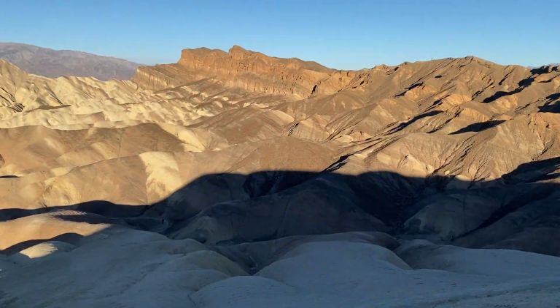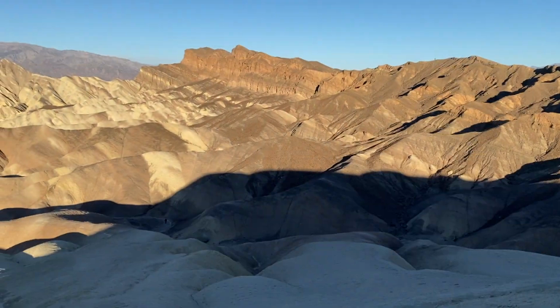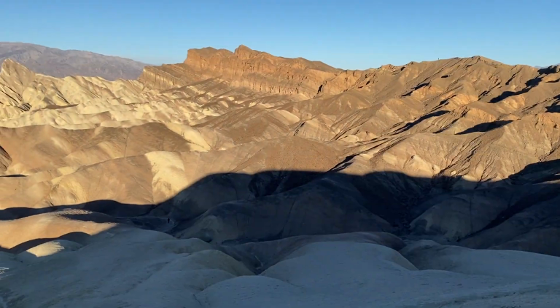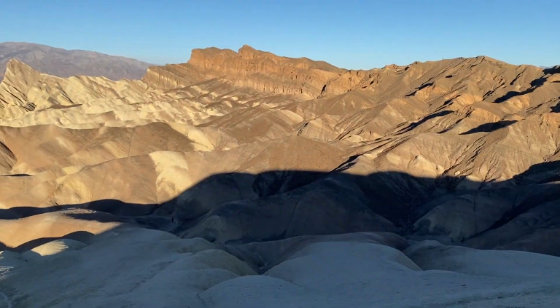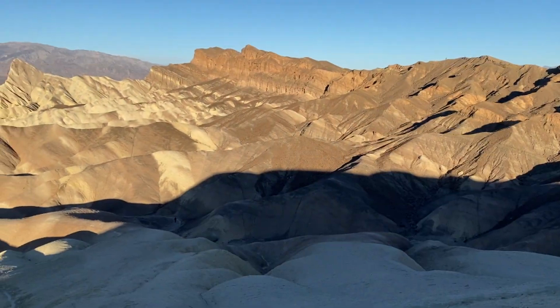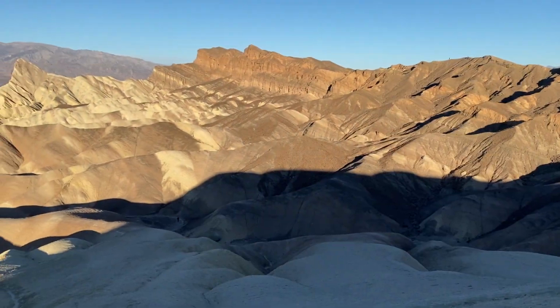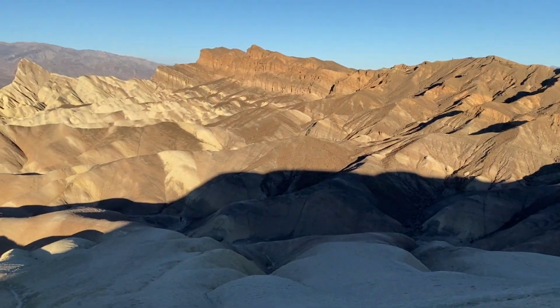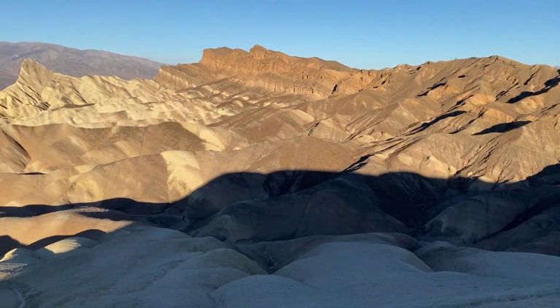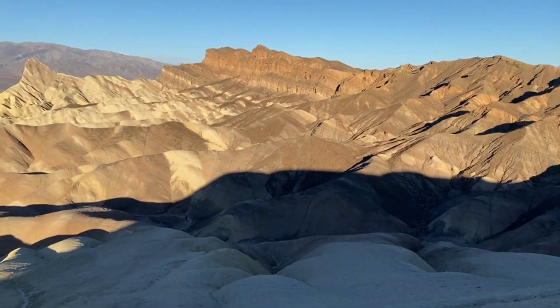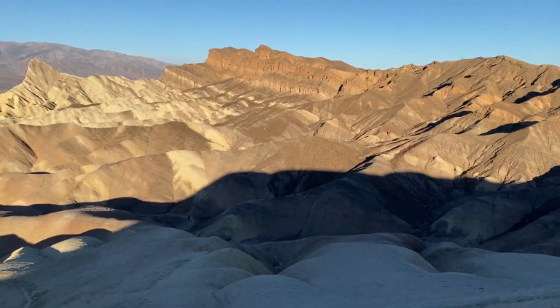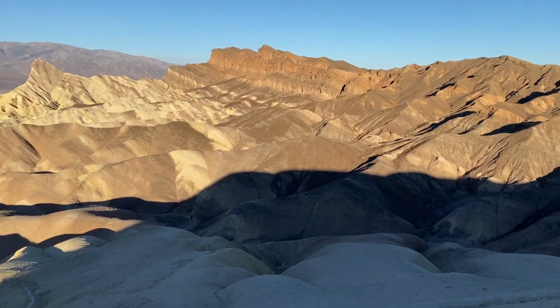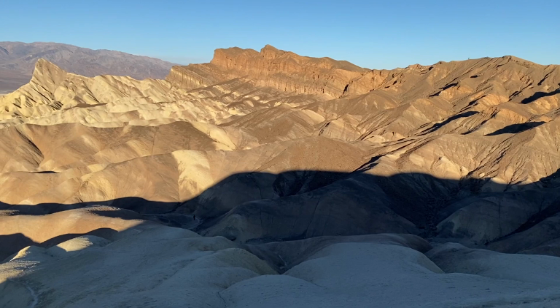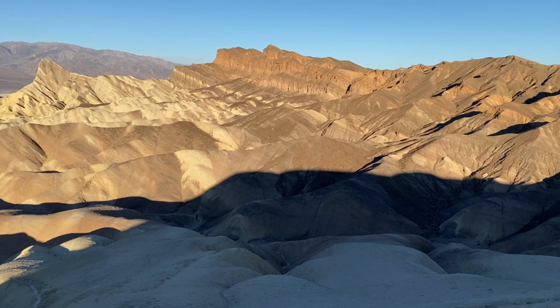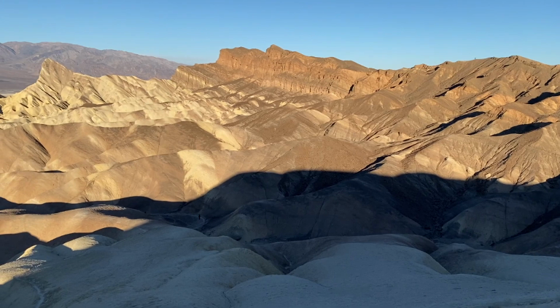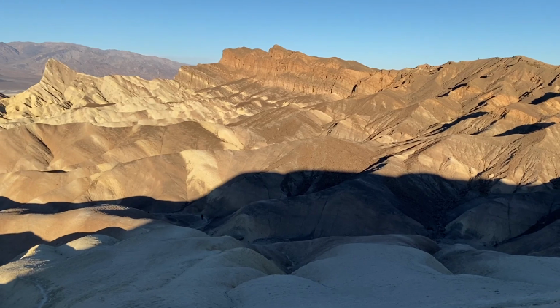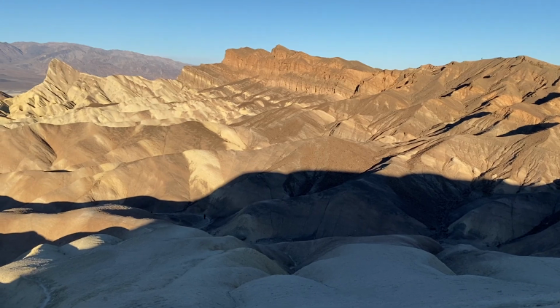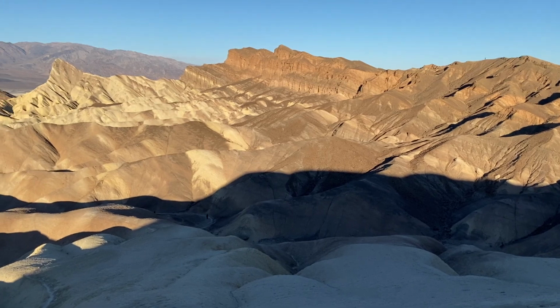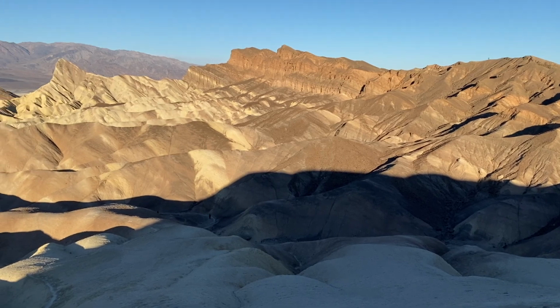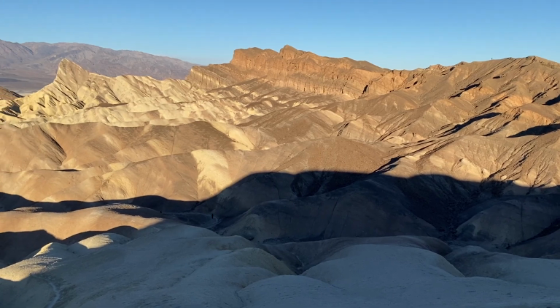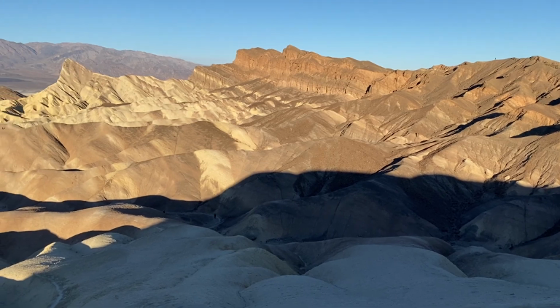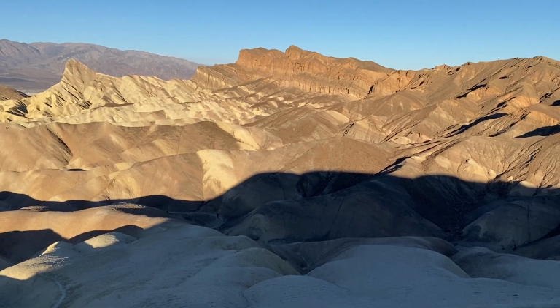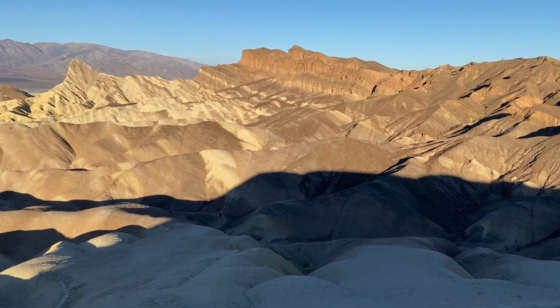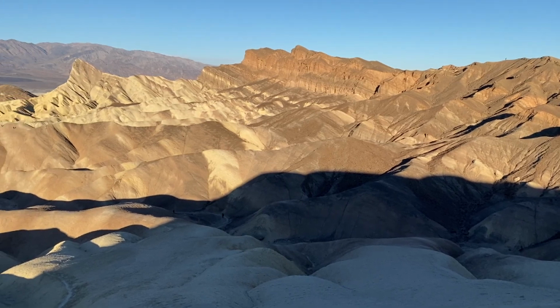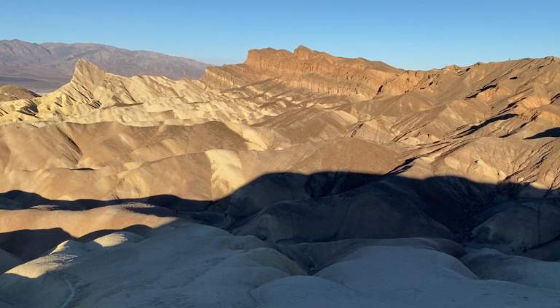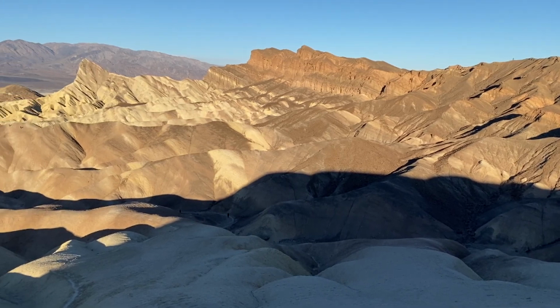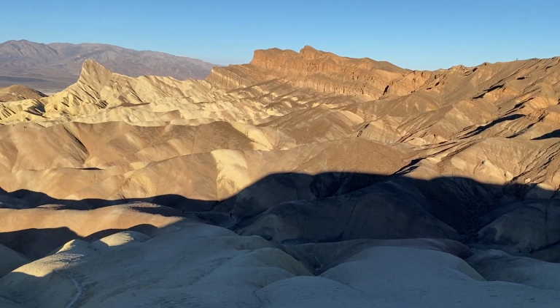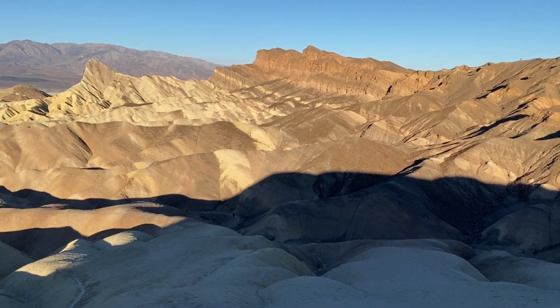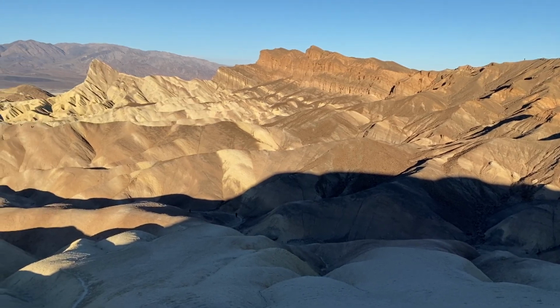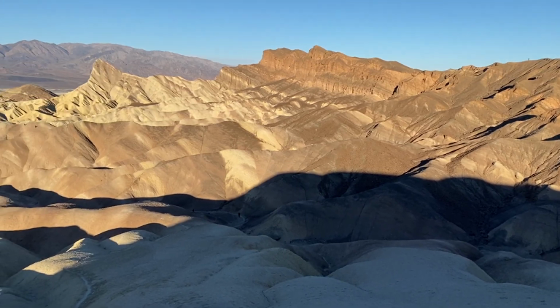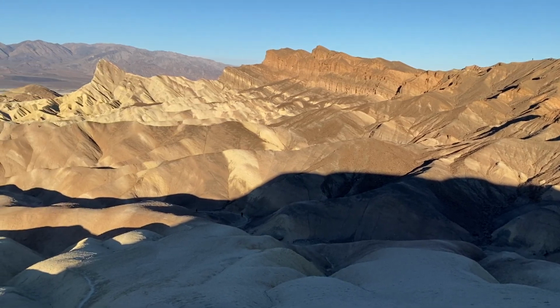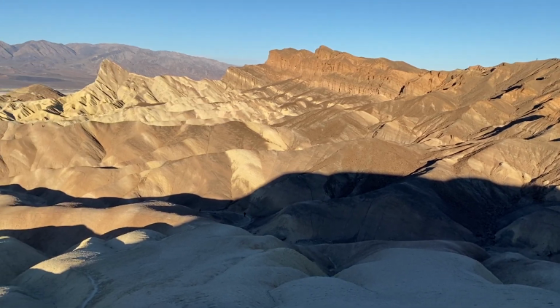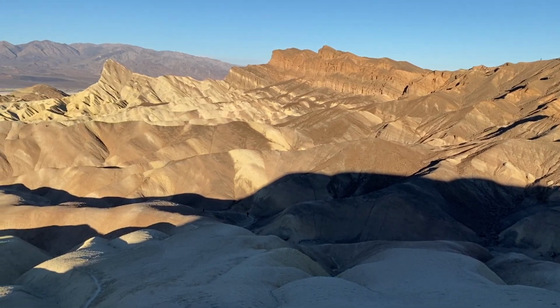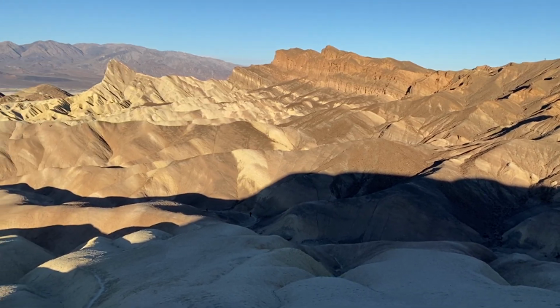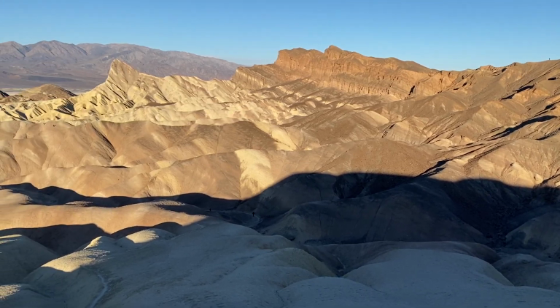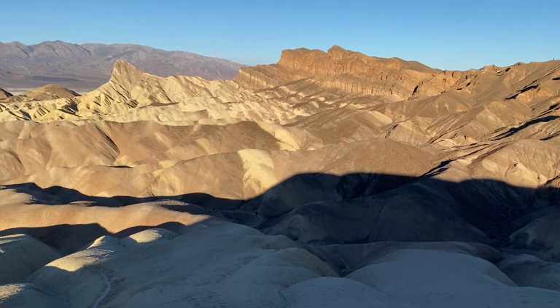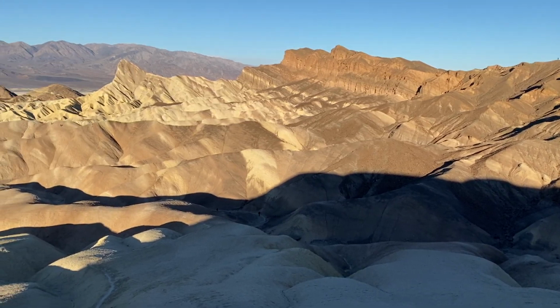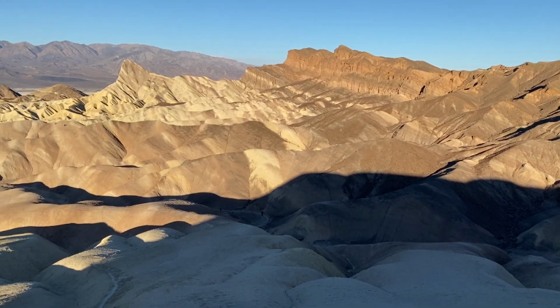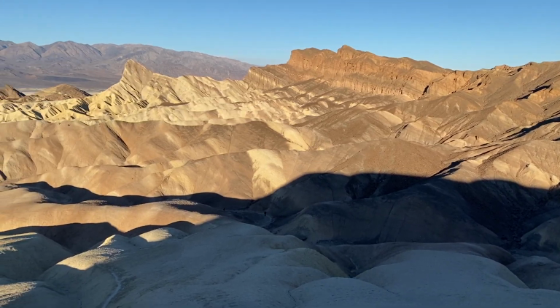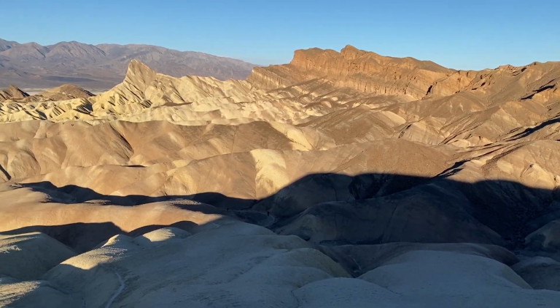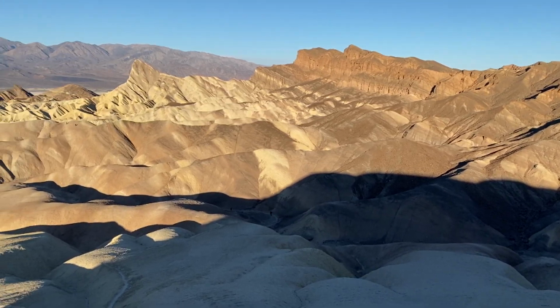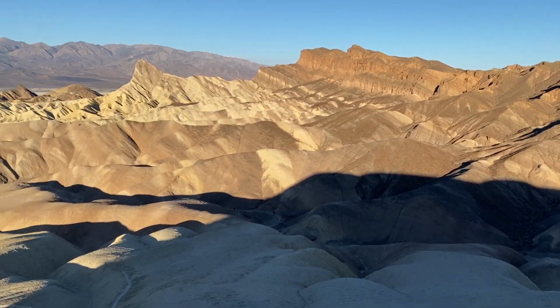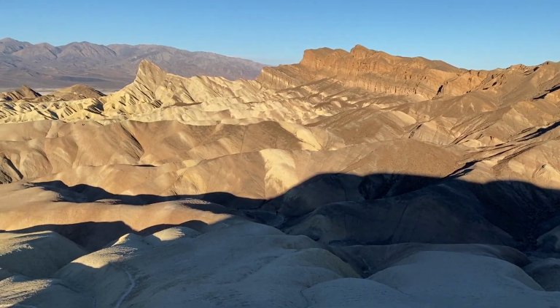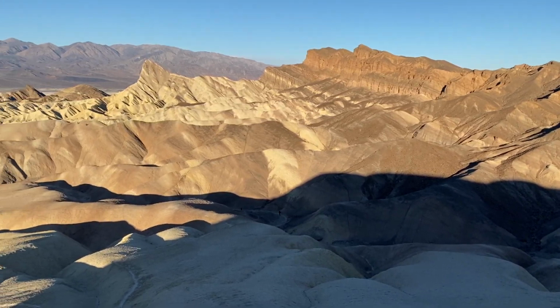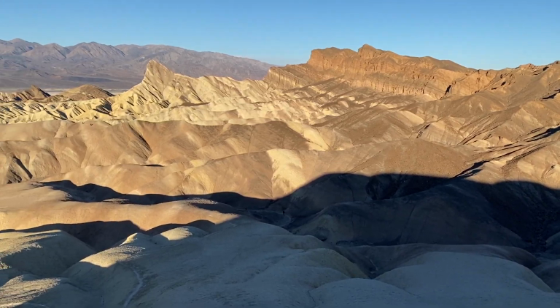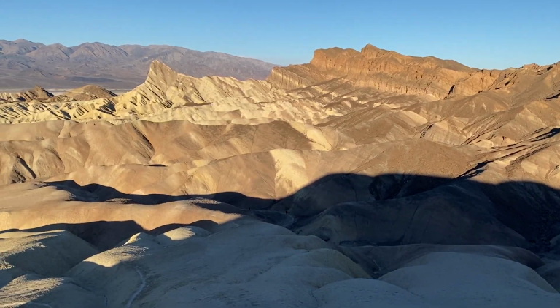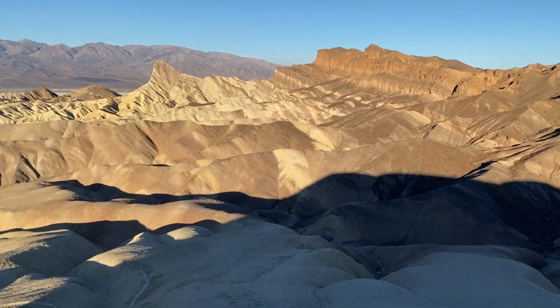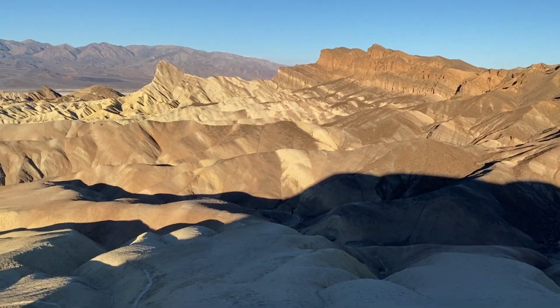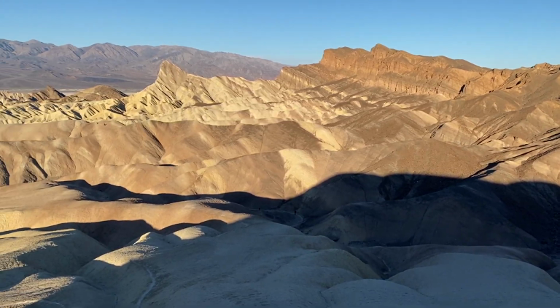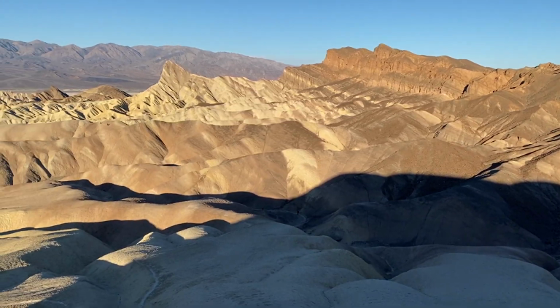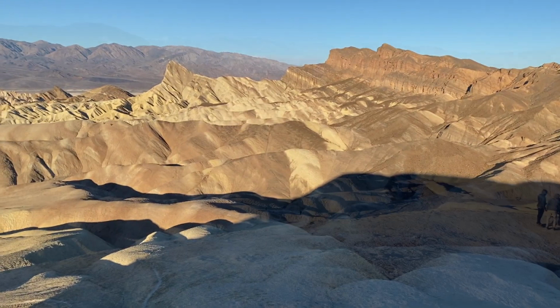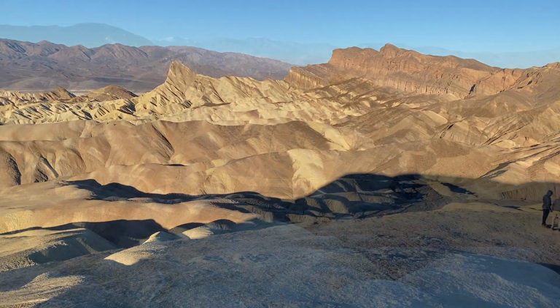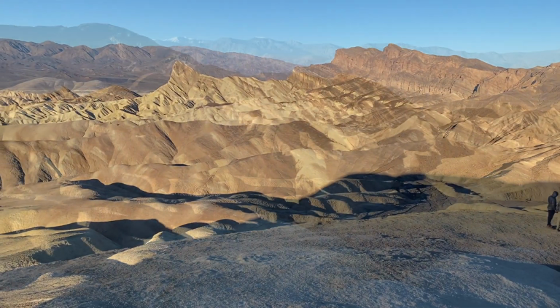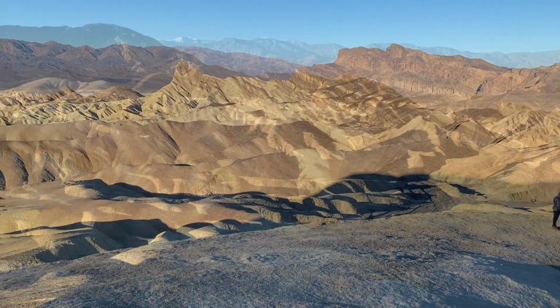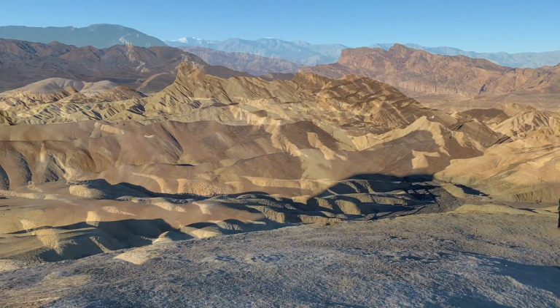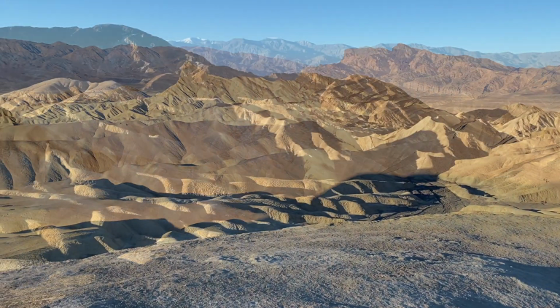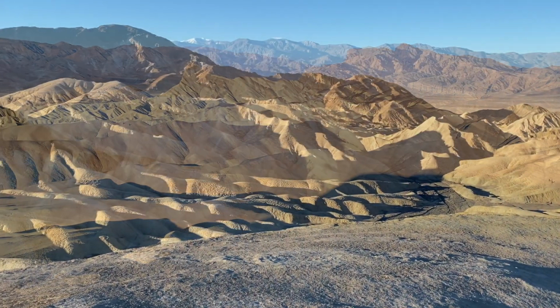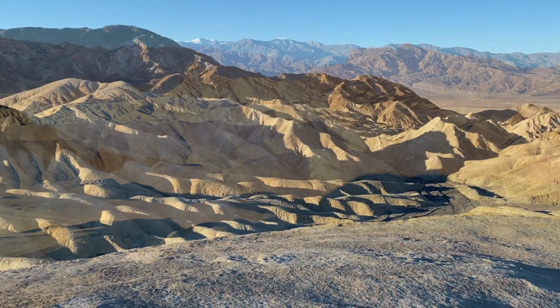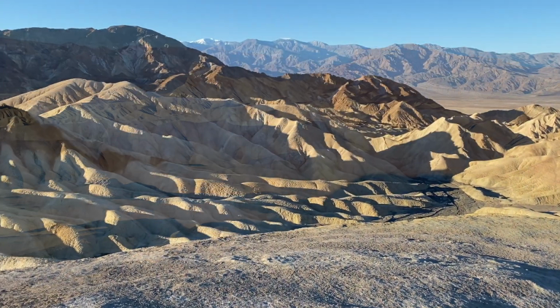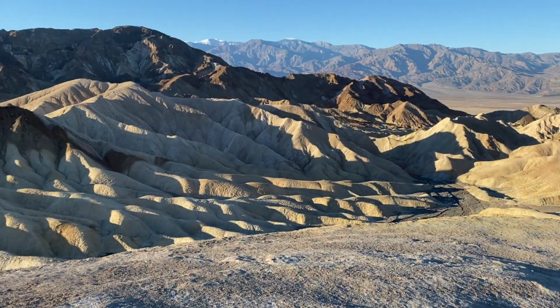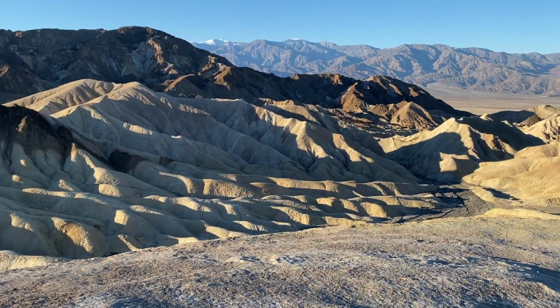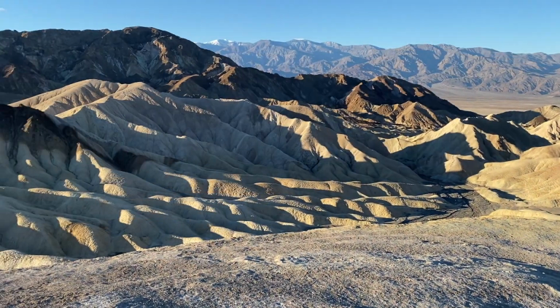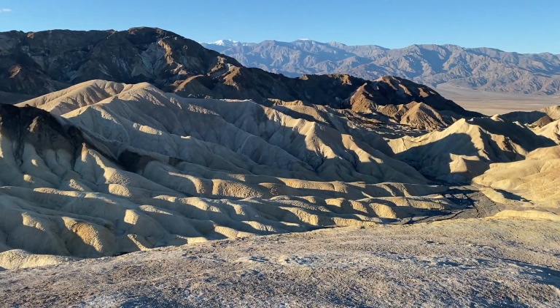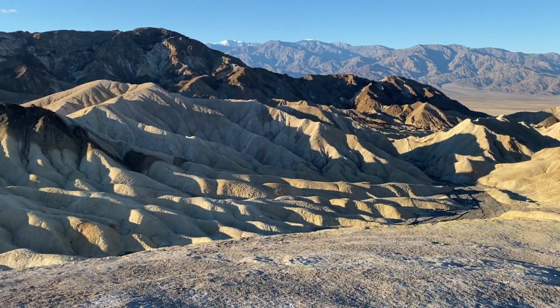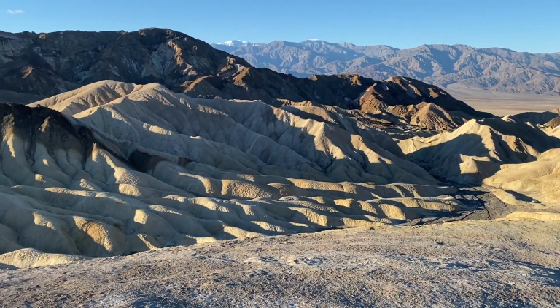Zabriskie Point is another location you'll want to check out at sunrise to get the full effect and impact of the vivid and rich colors.